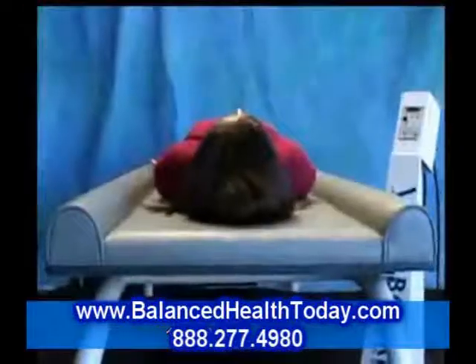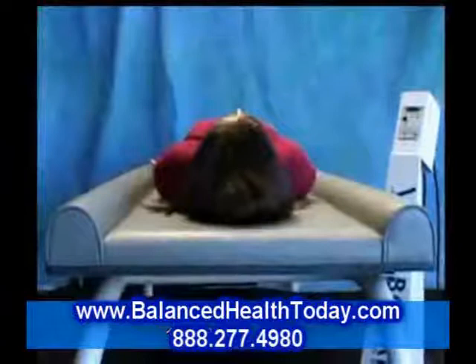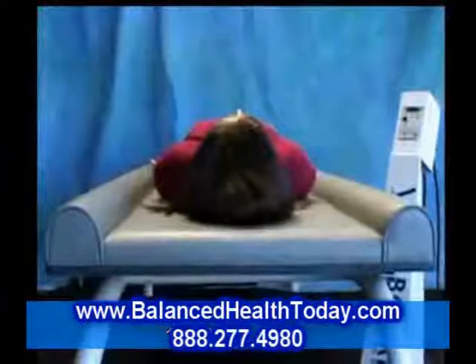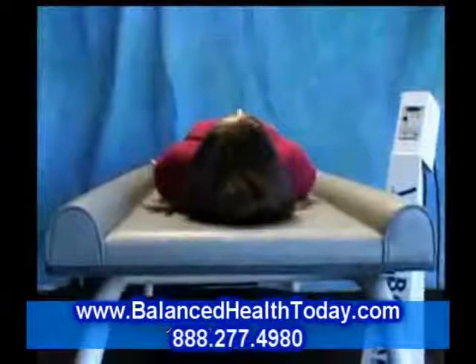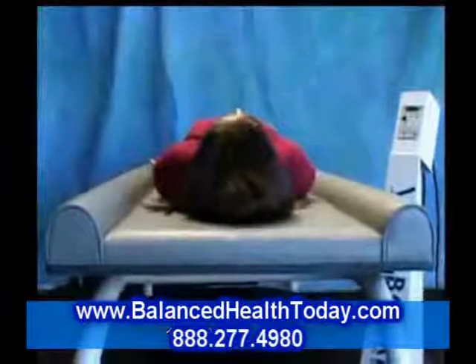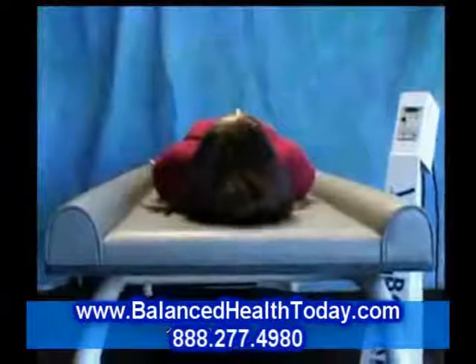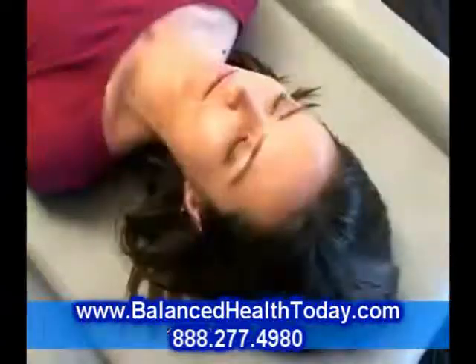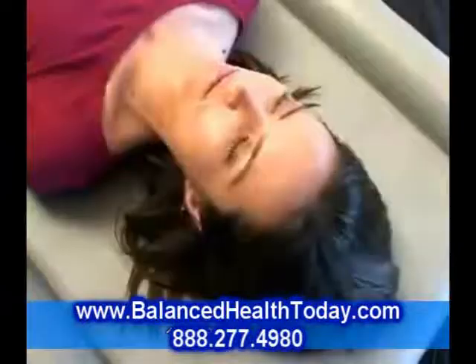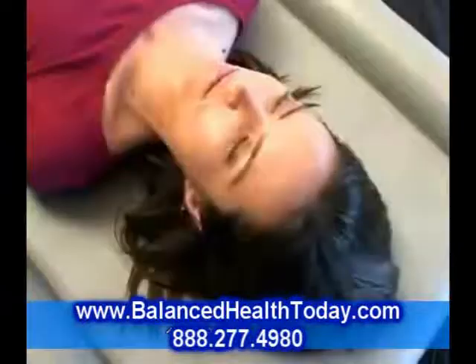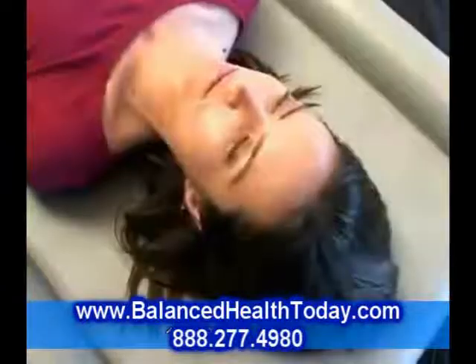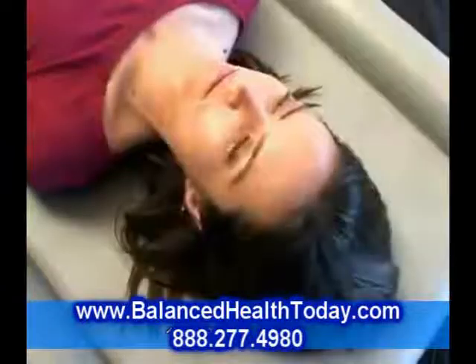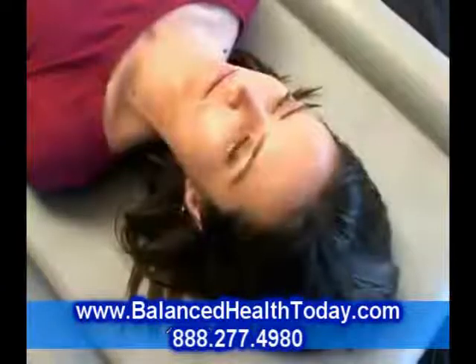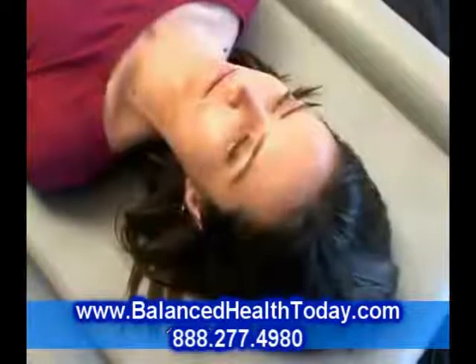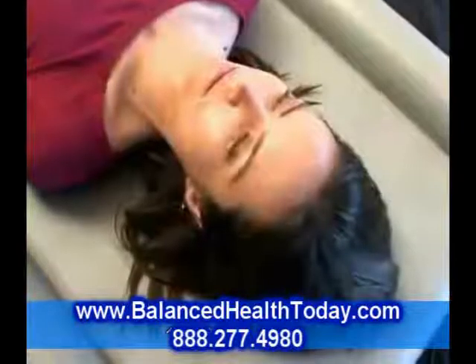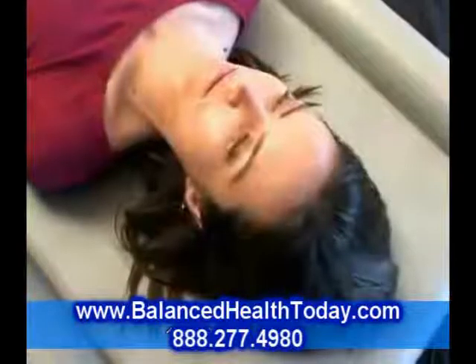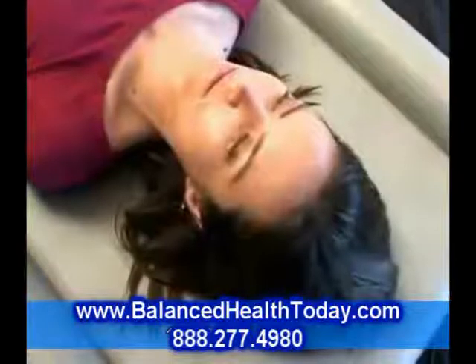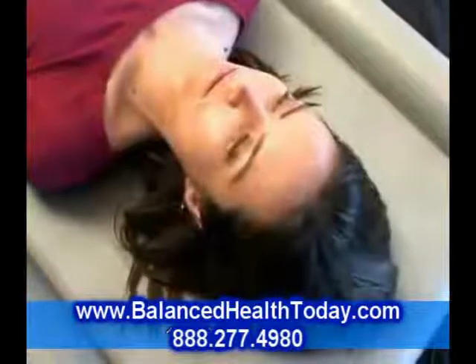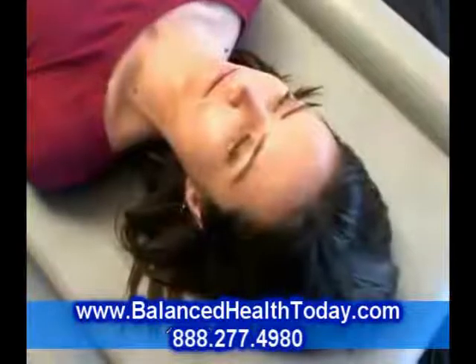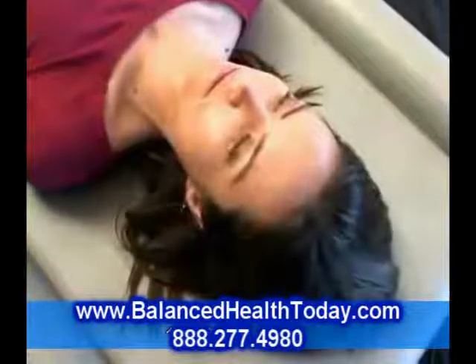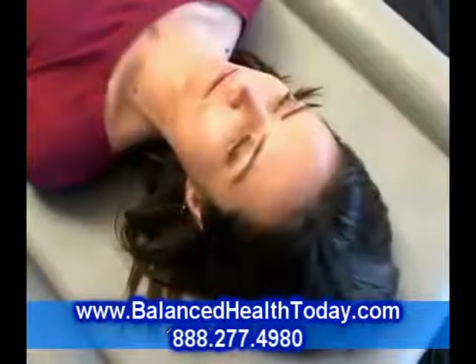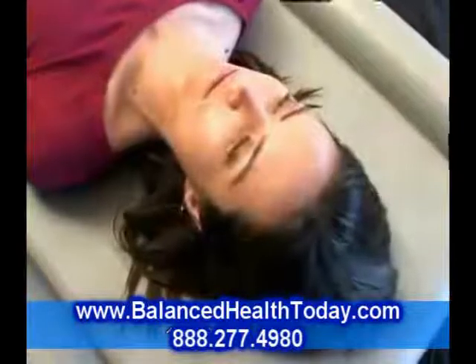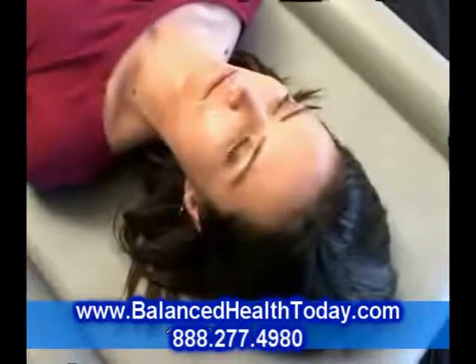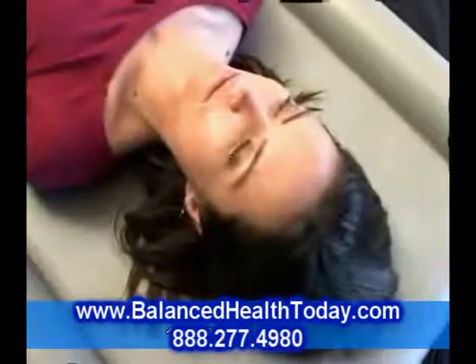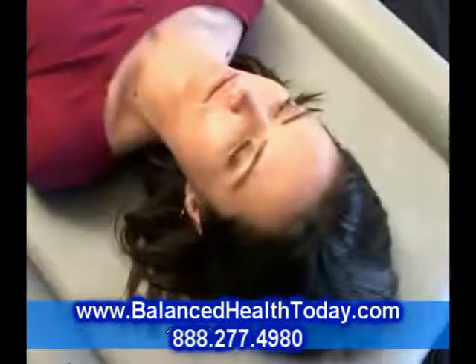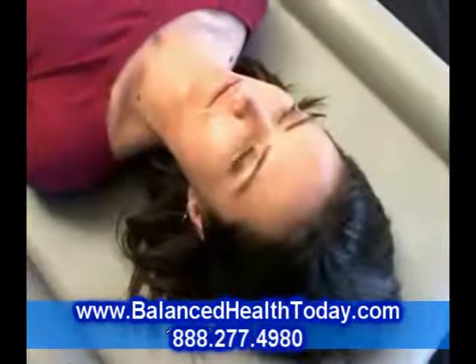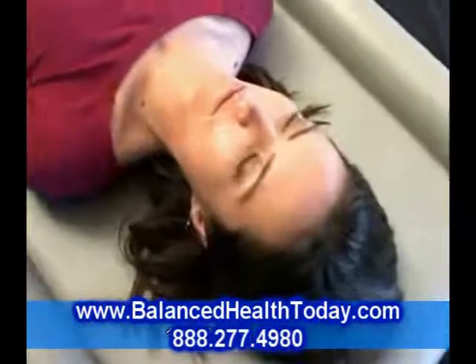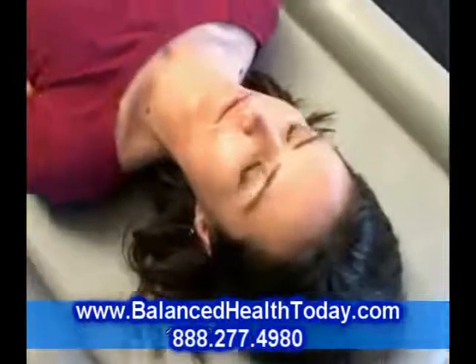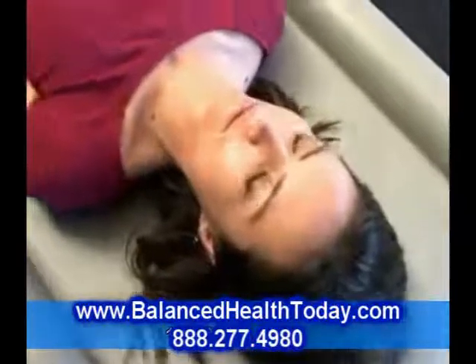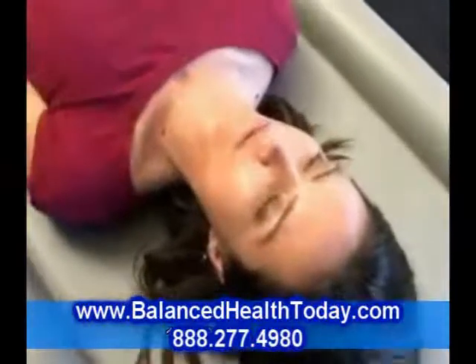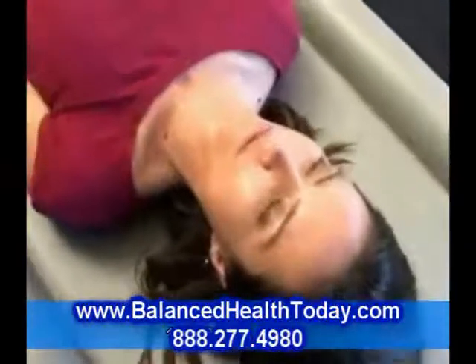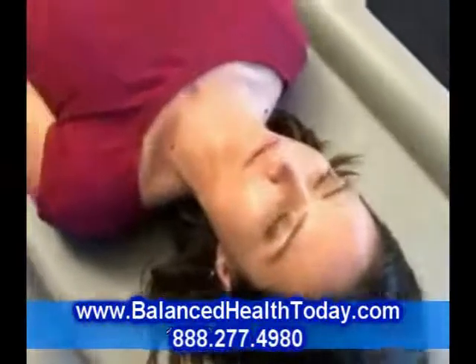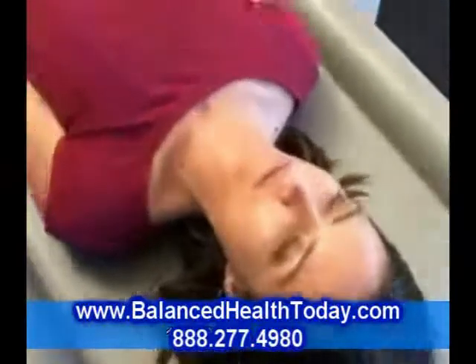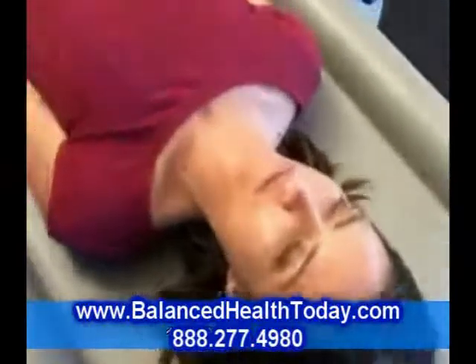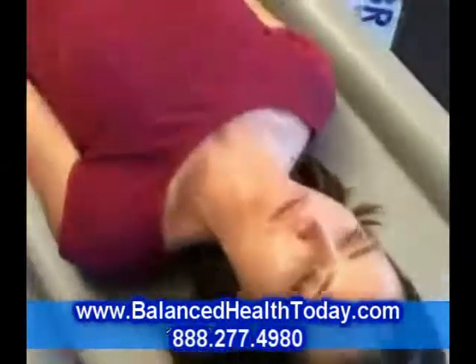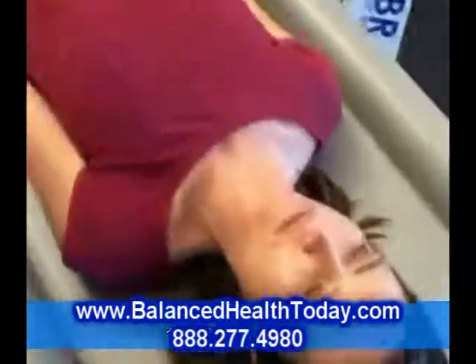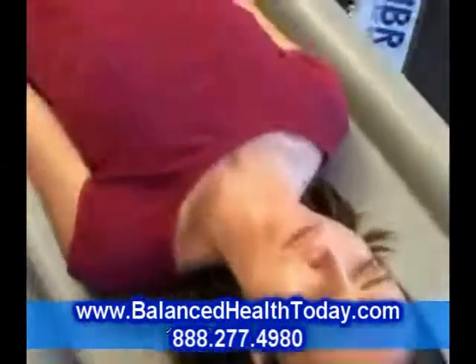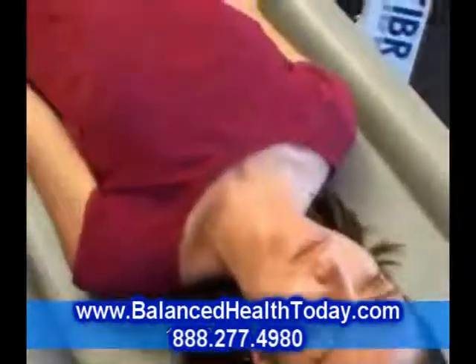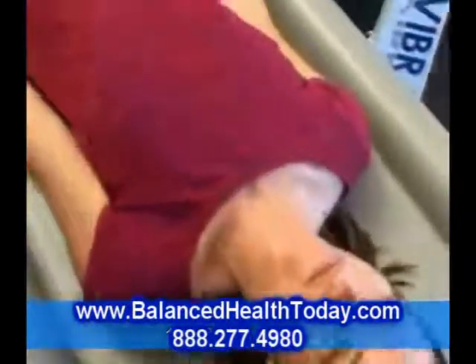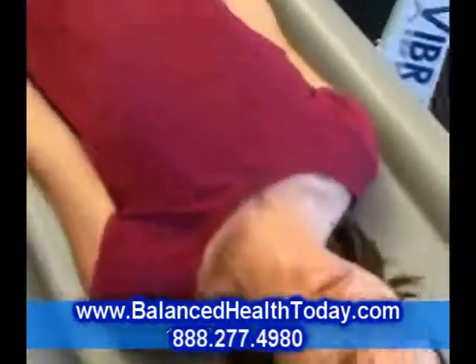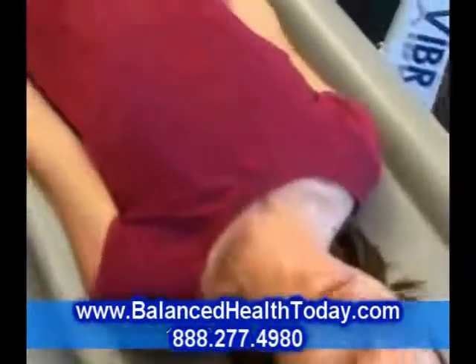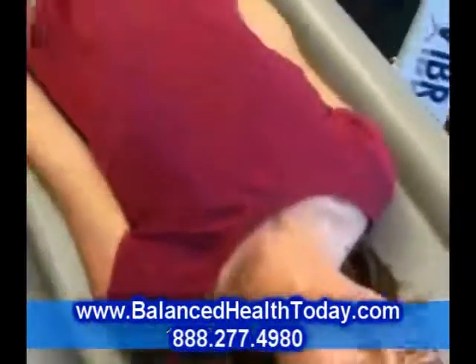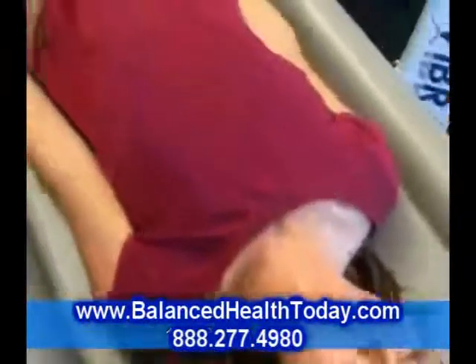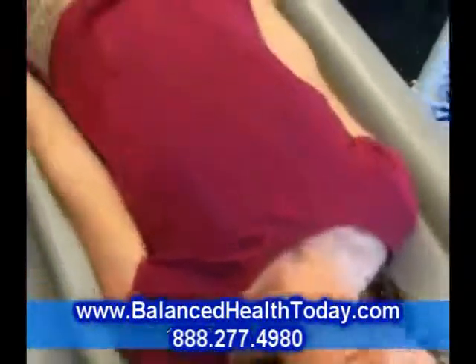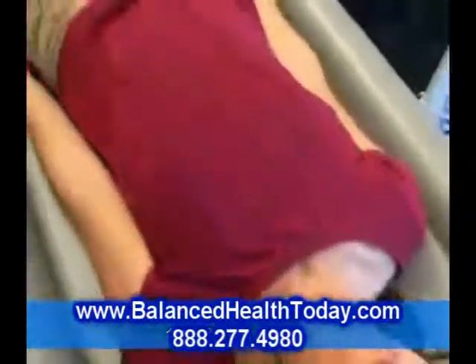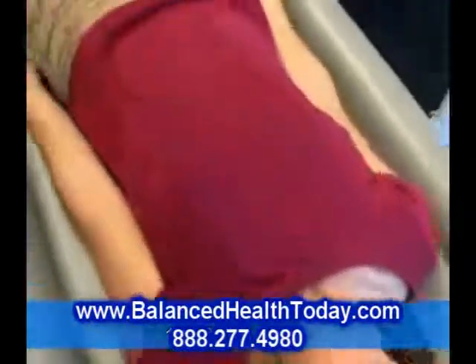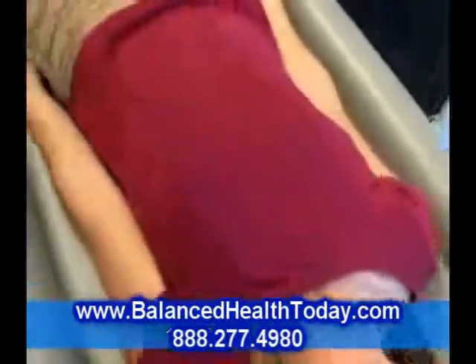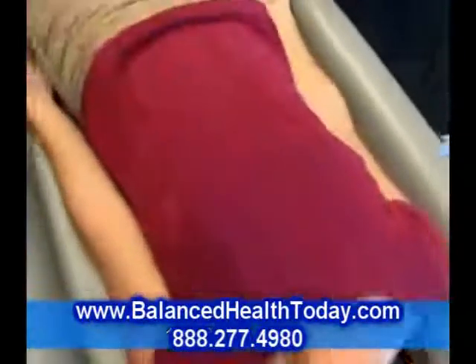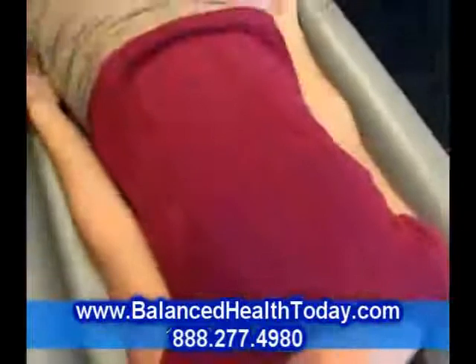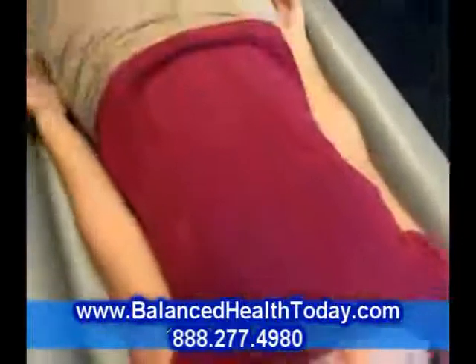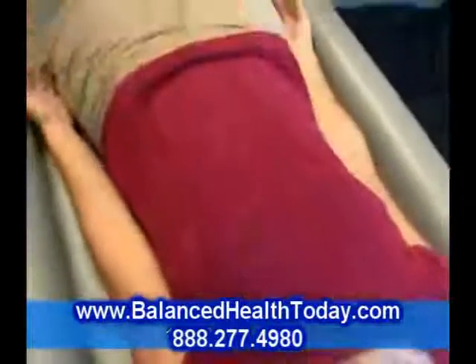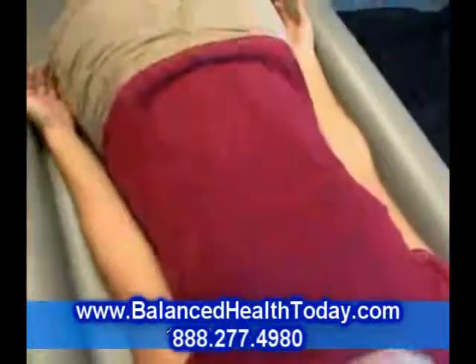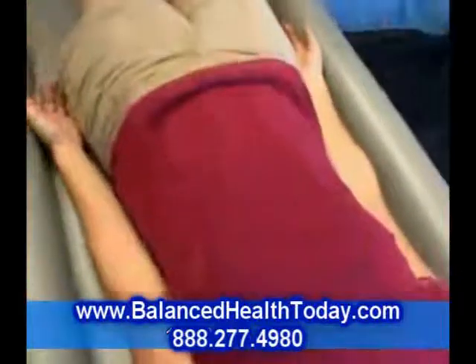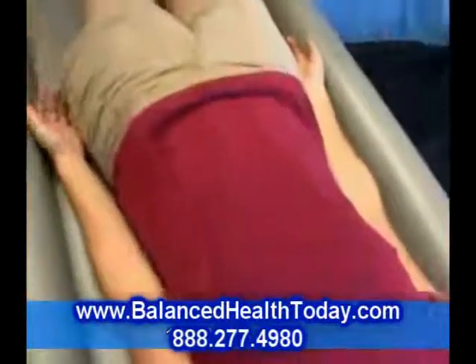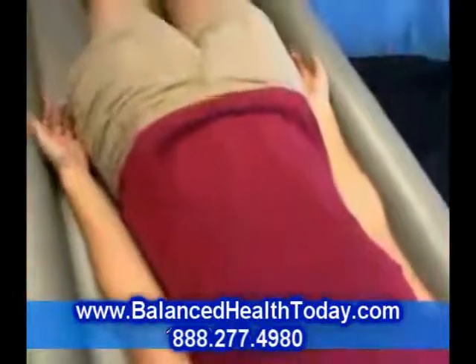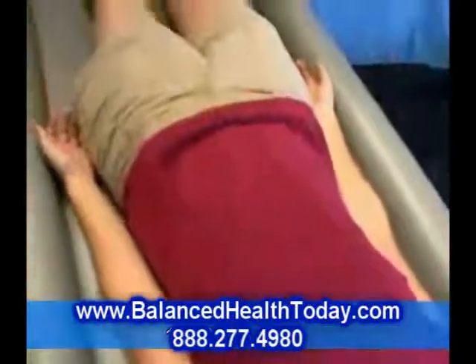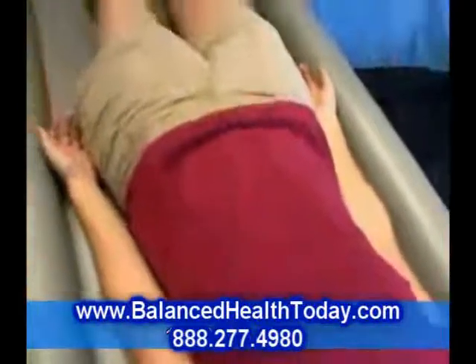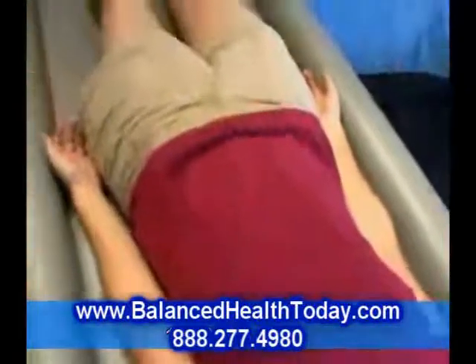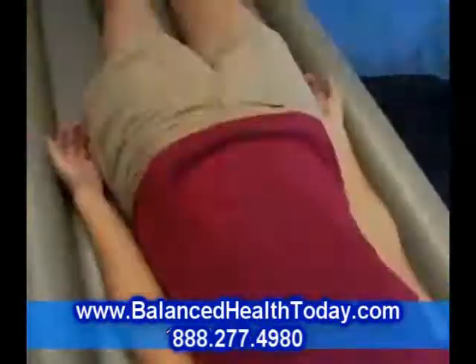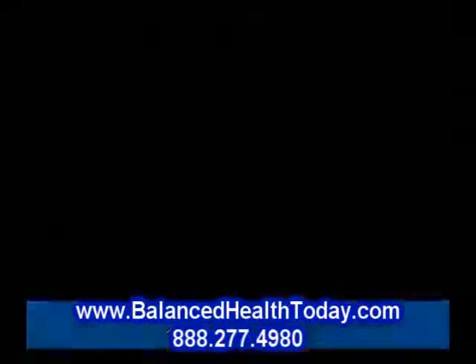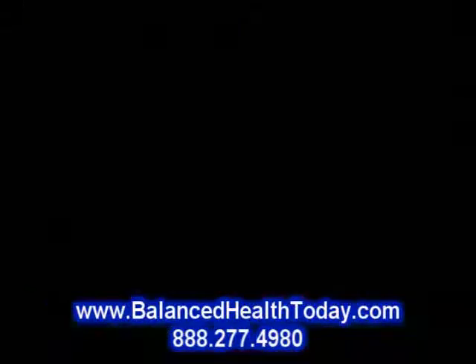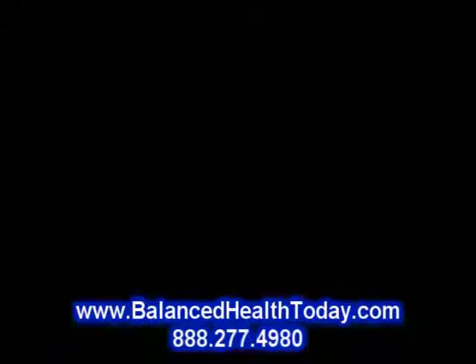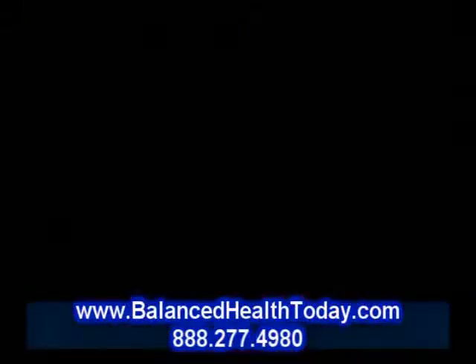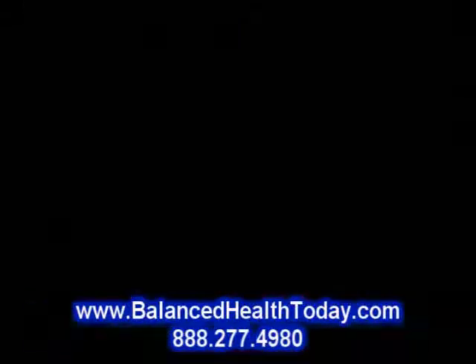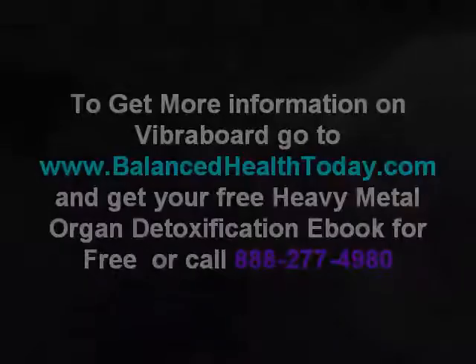Good vibrations are healthy for everyone. For more information on VibraBoard.